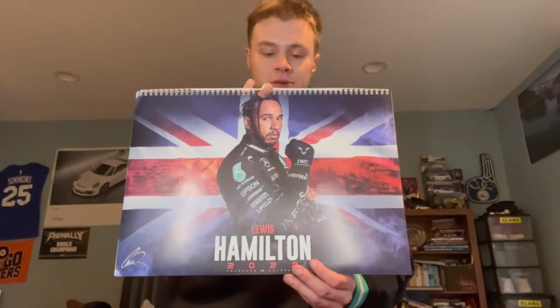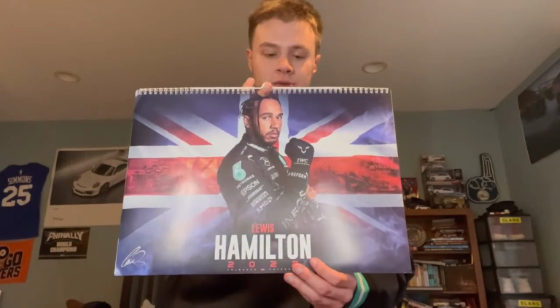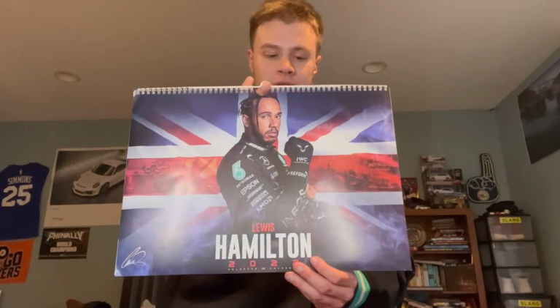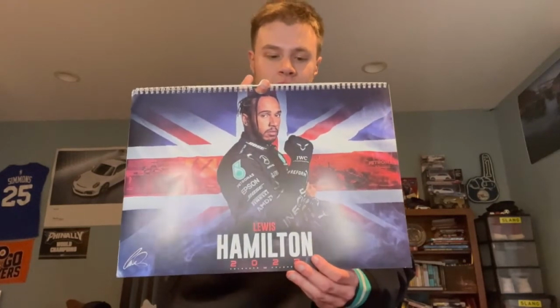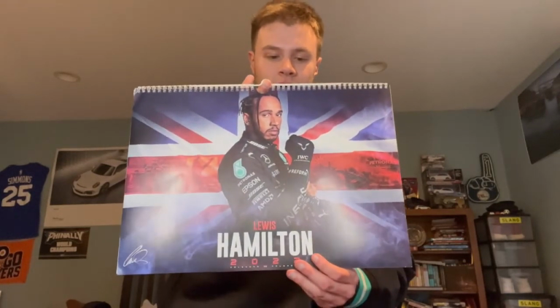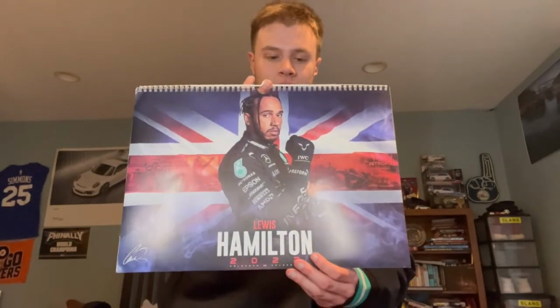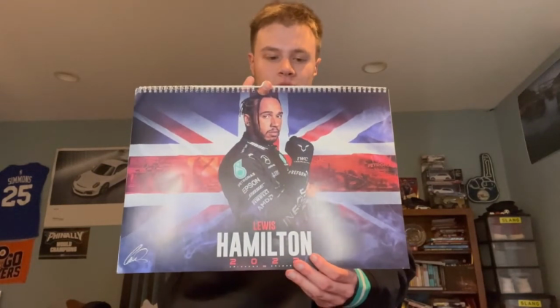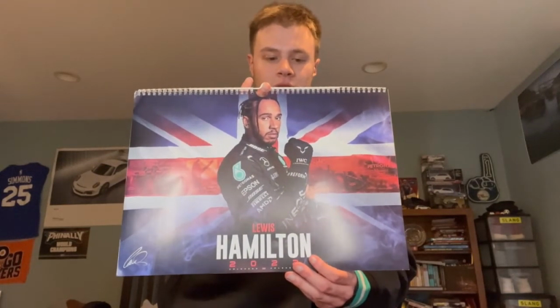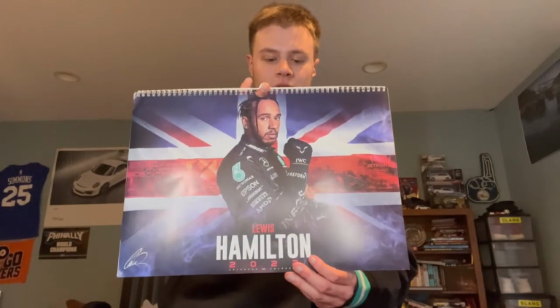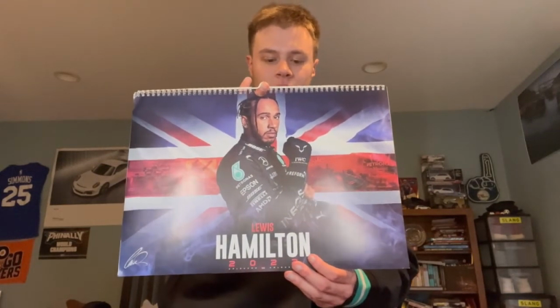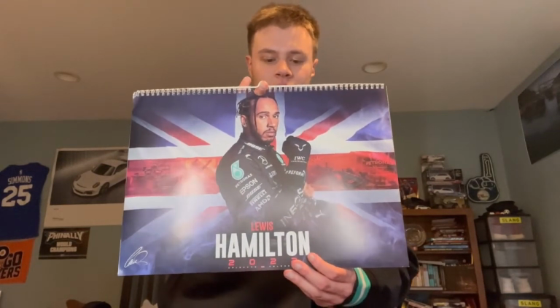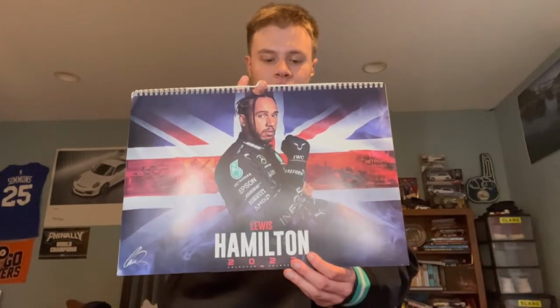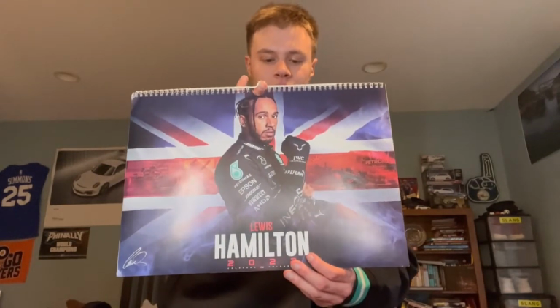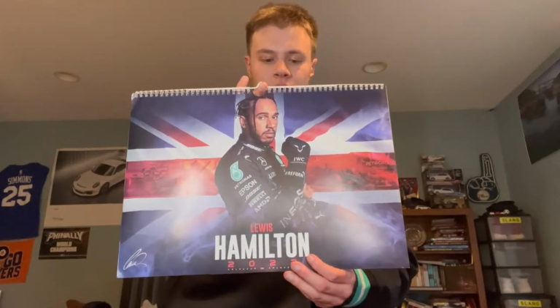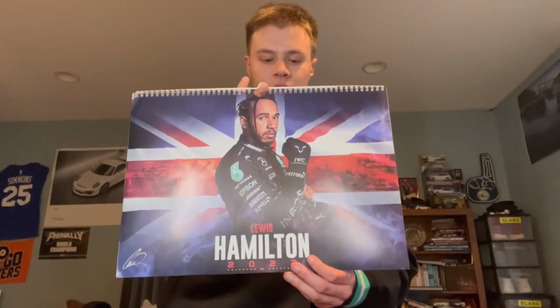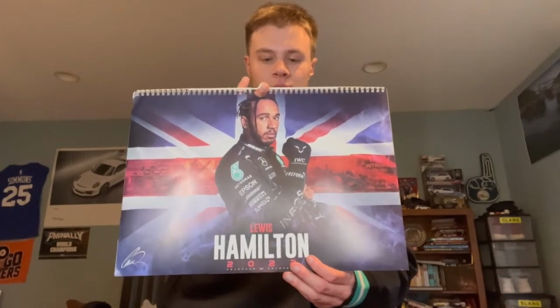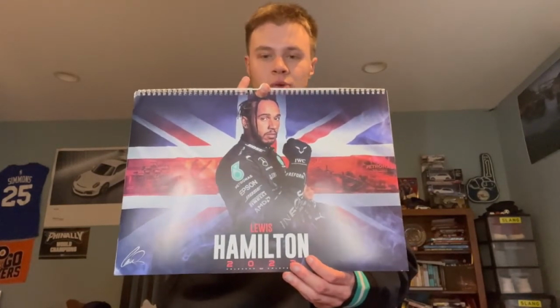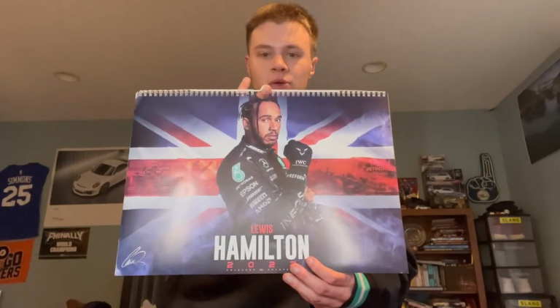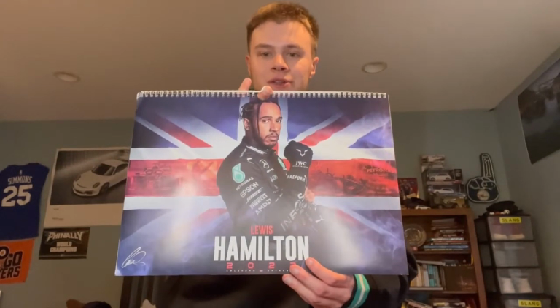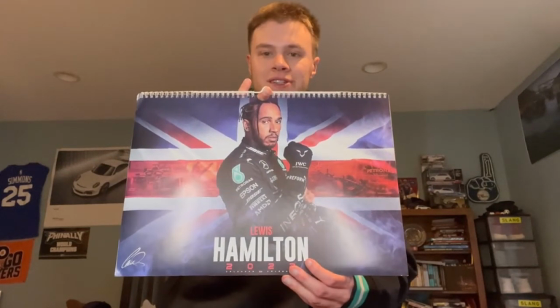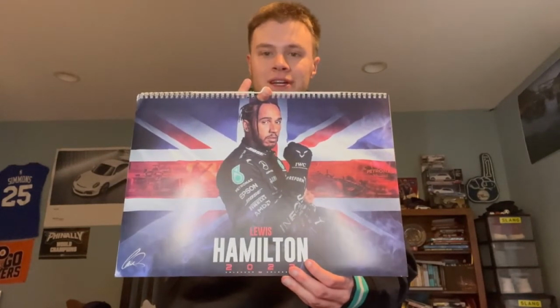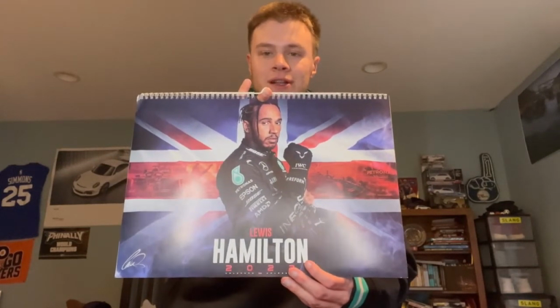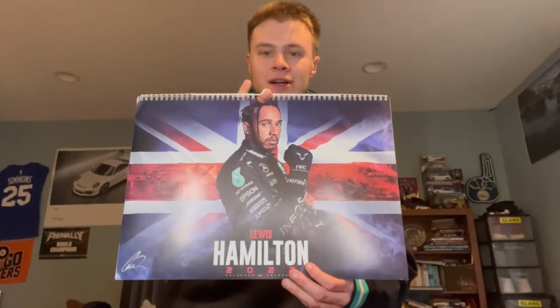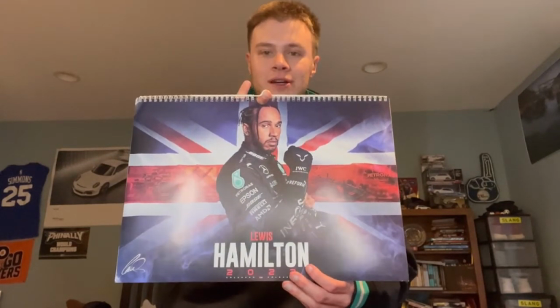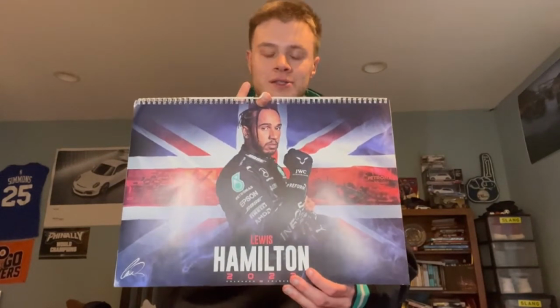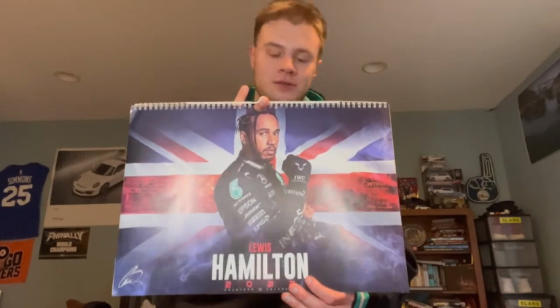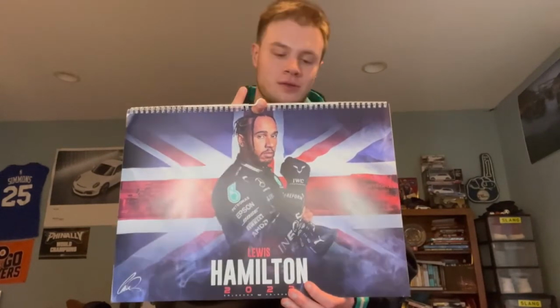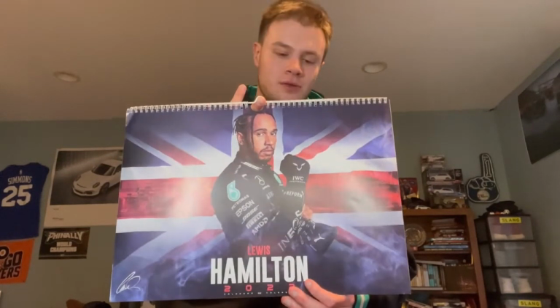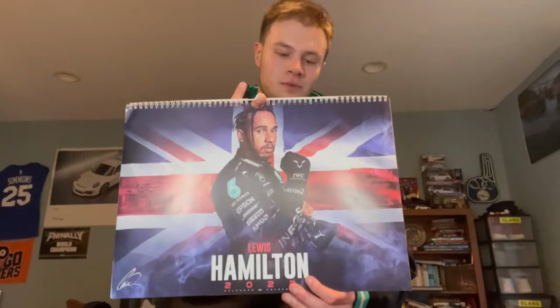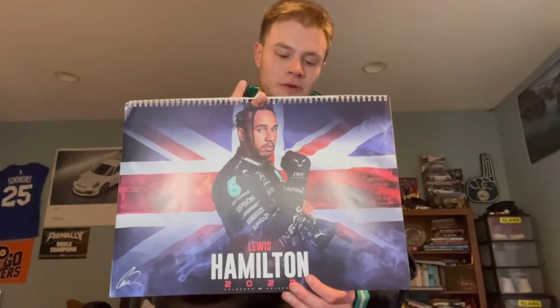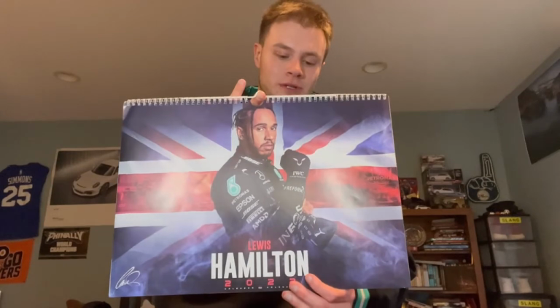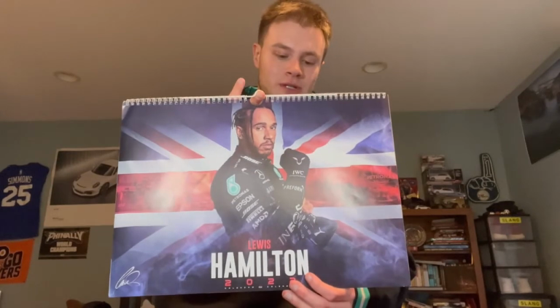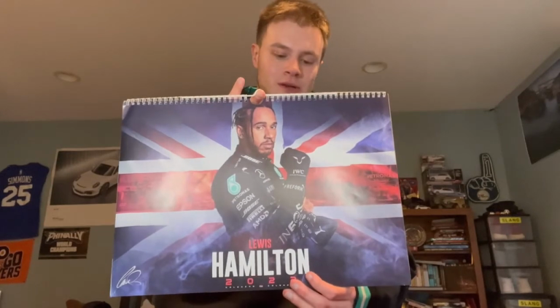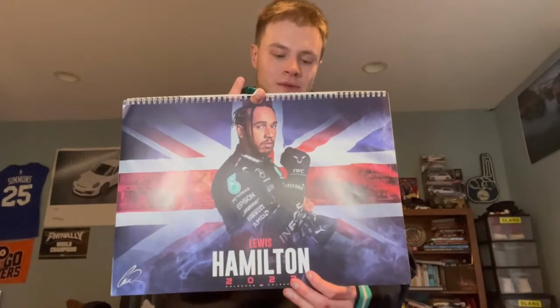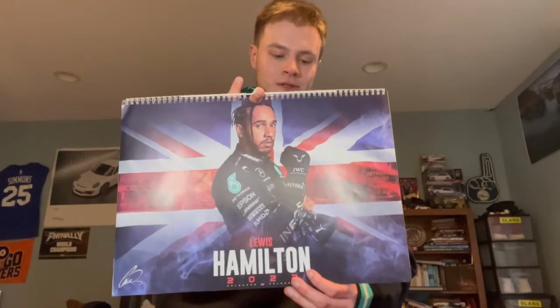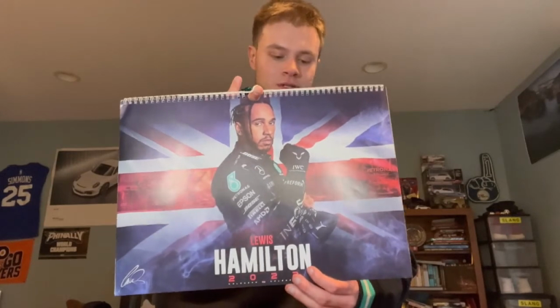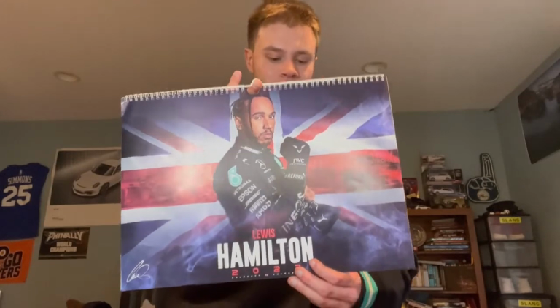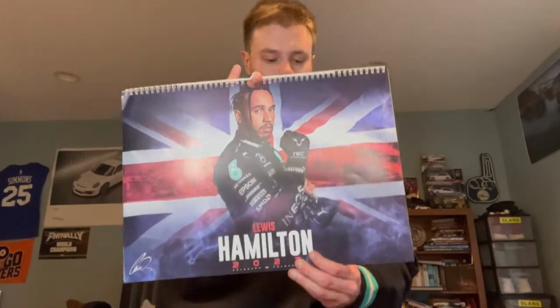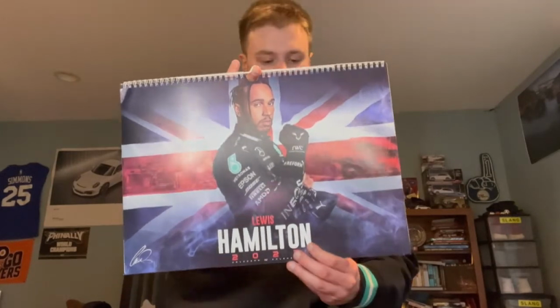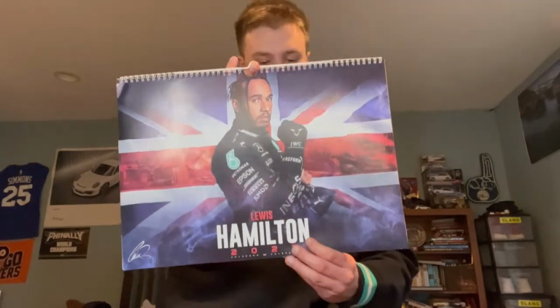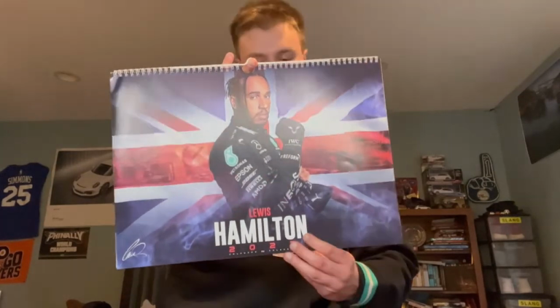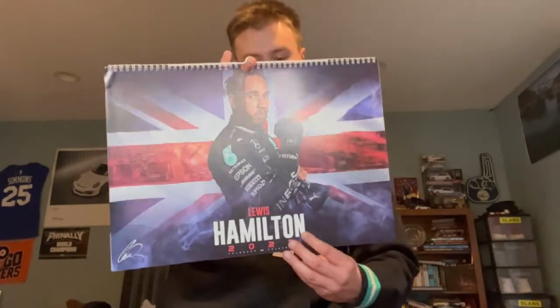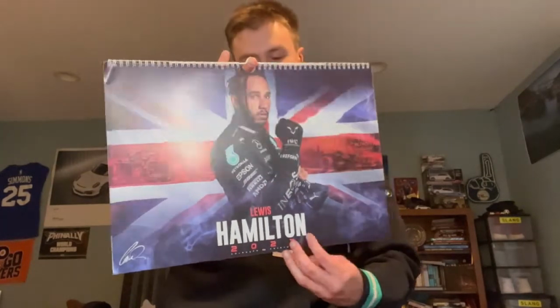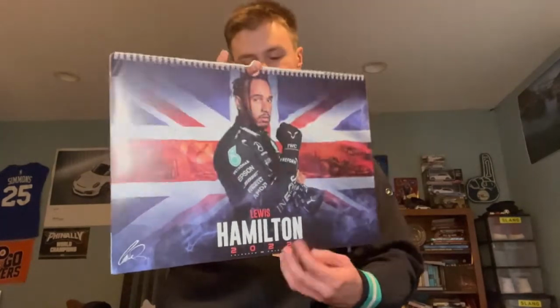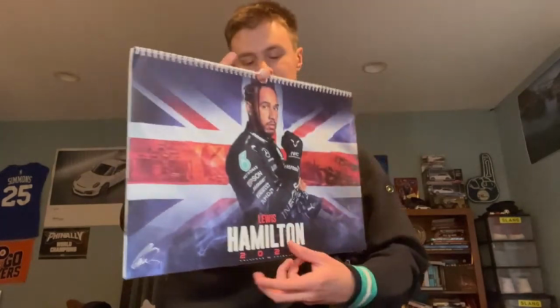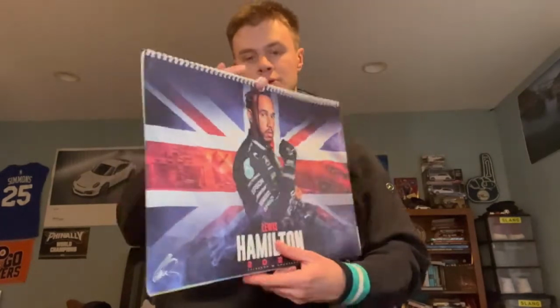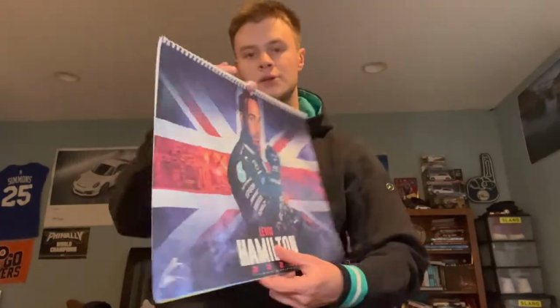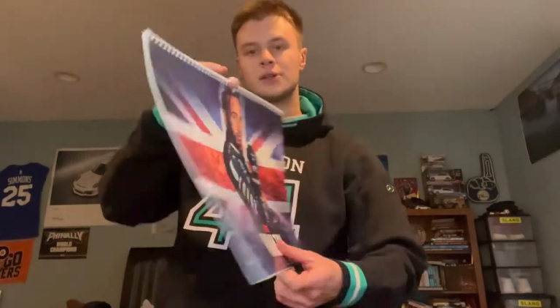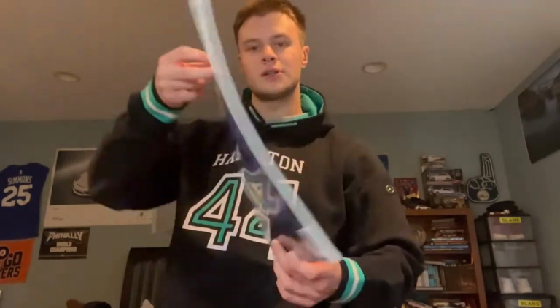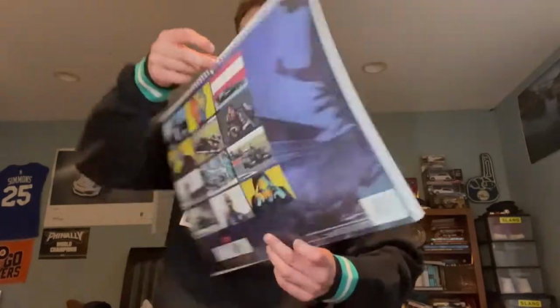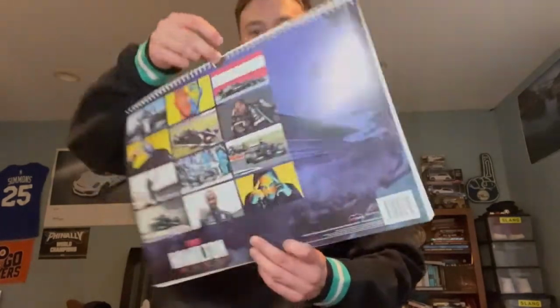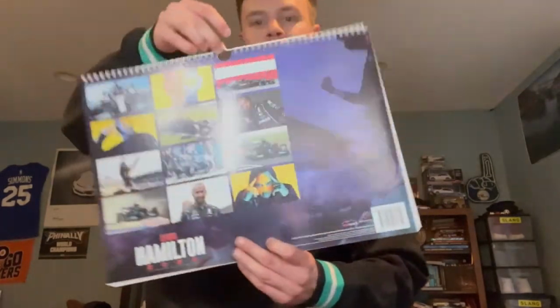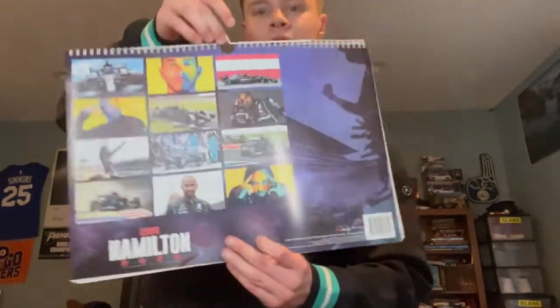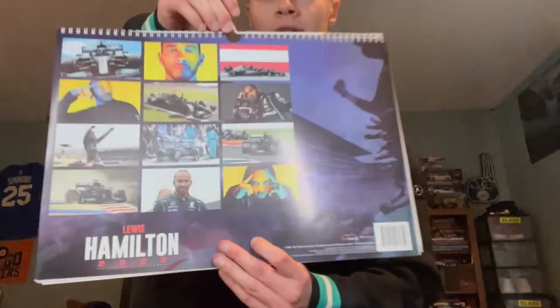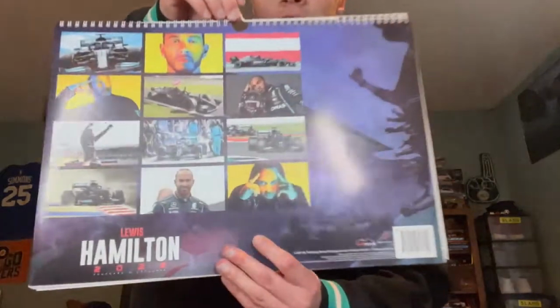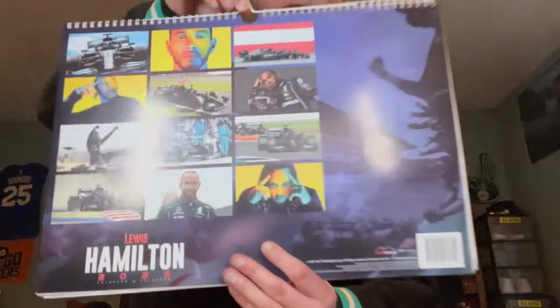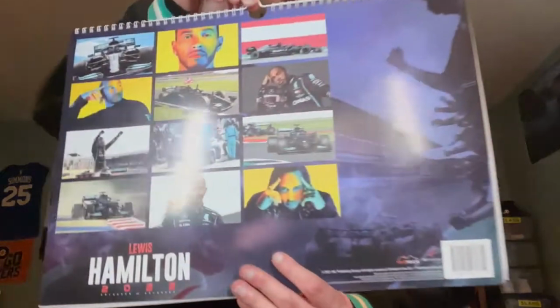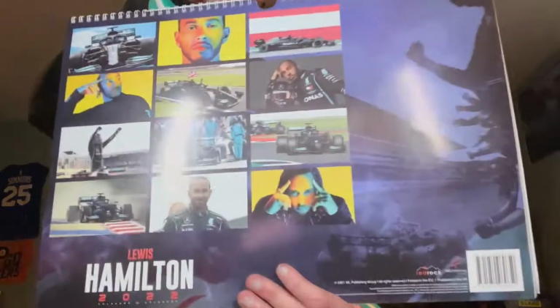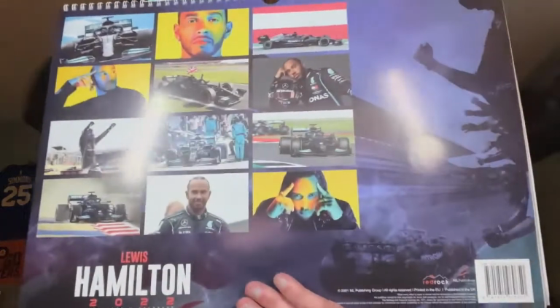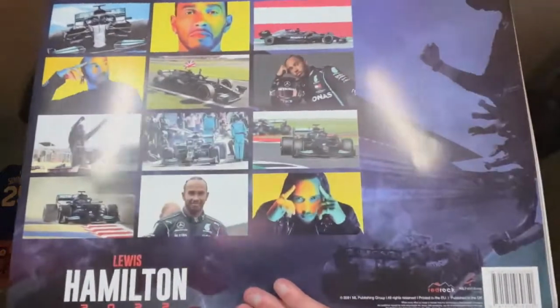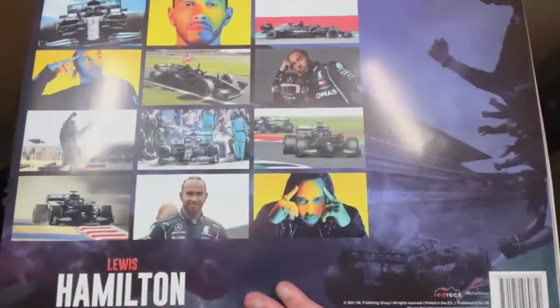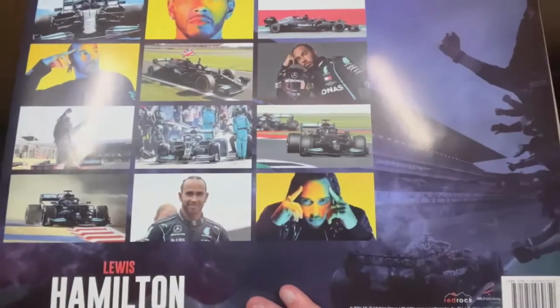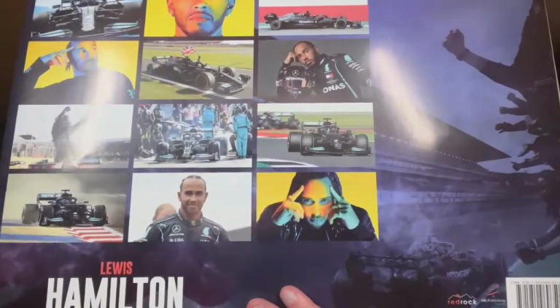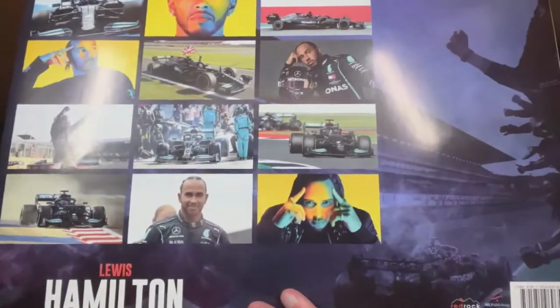I also got this Lewis Hamilton calendar for 2022. I'm gonna be using it to put all the important deadlines, homework assignments, and stuff I have to do. Here's what each month looks like — pretty cool.